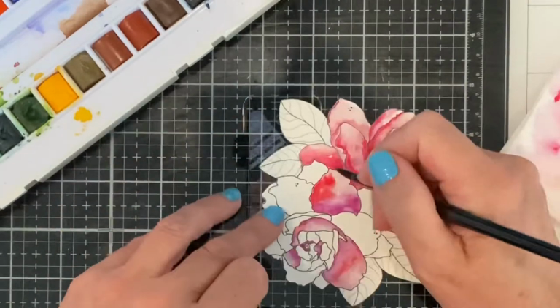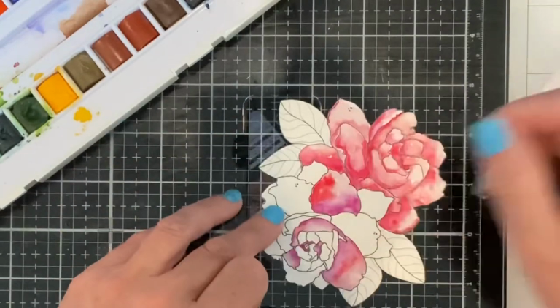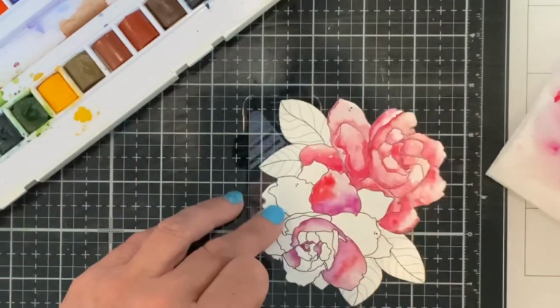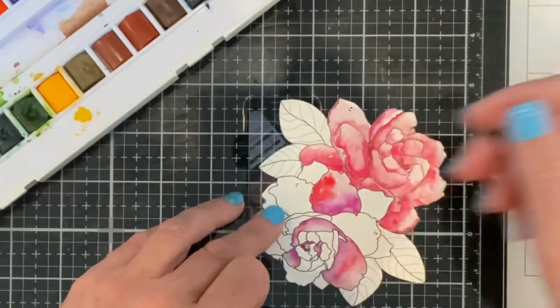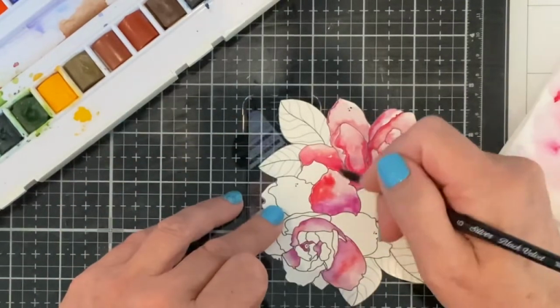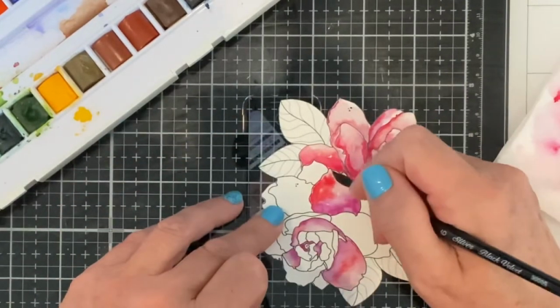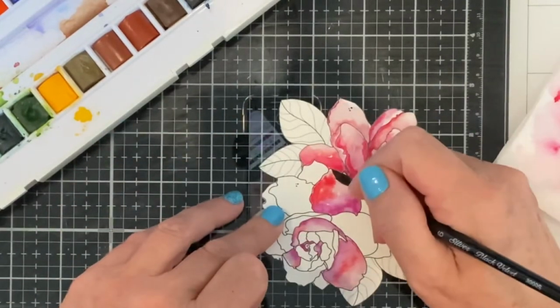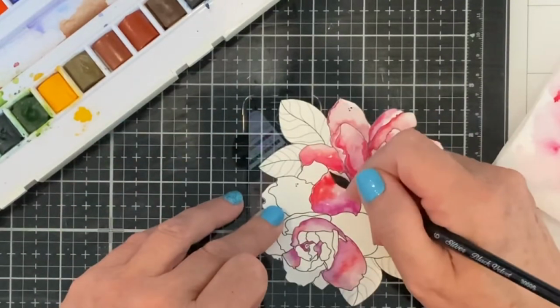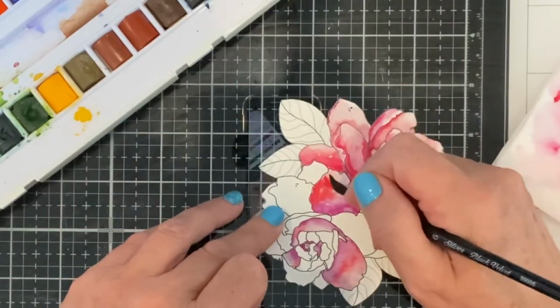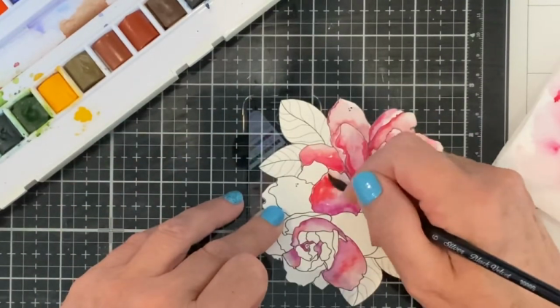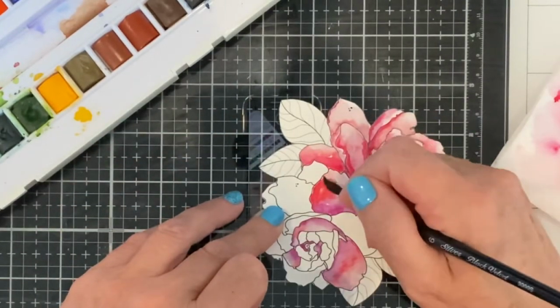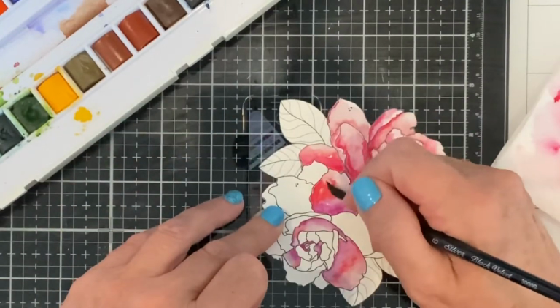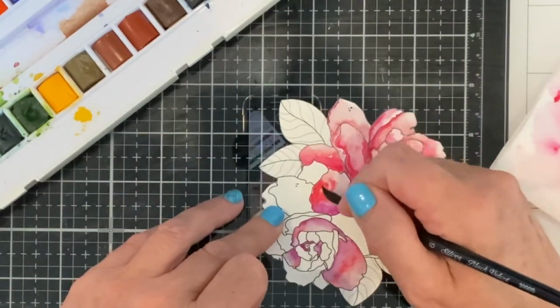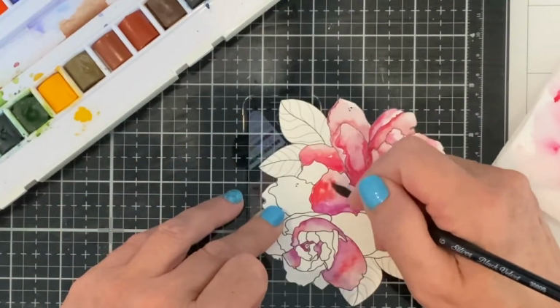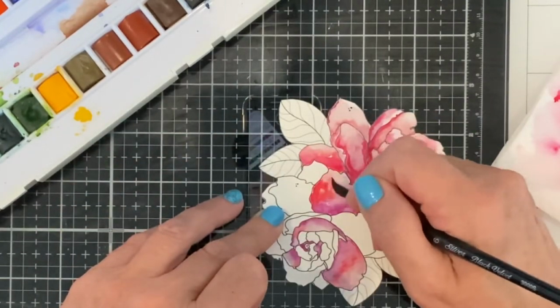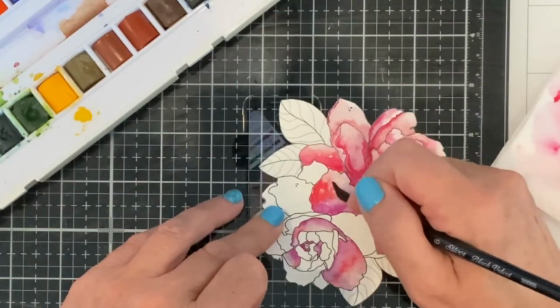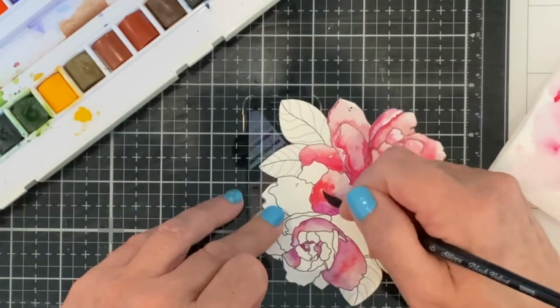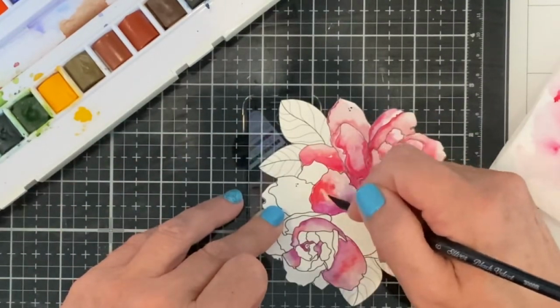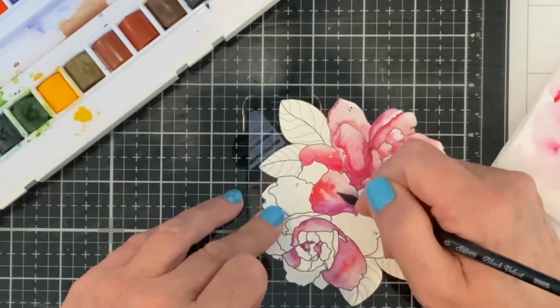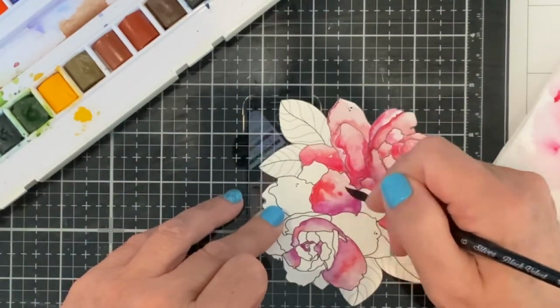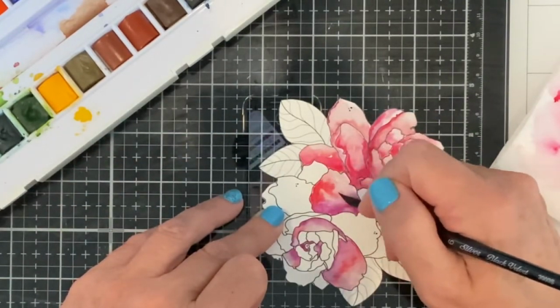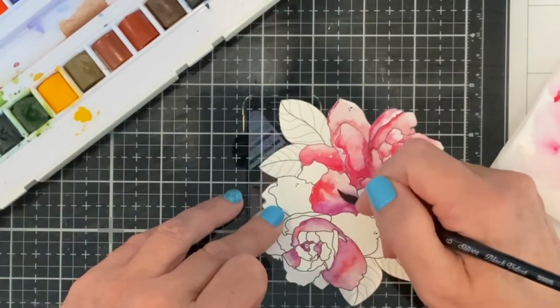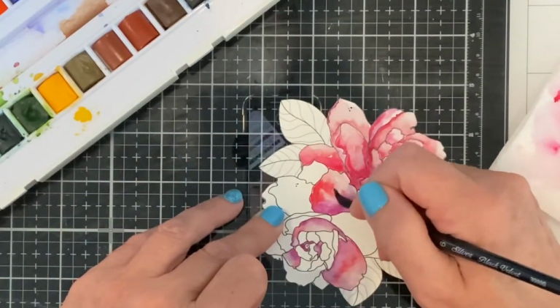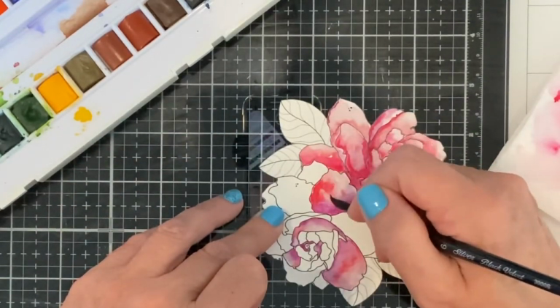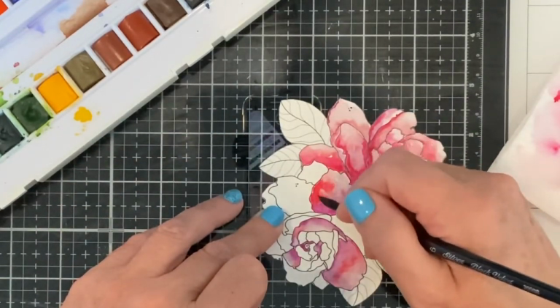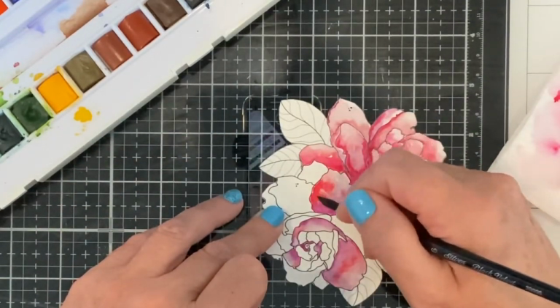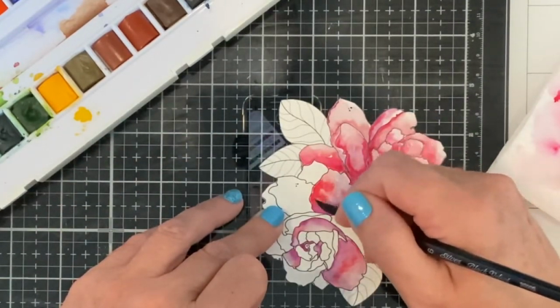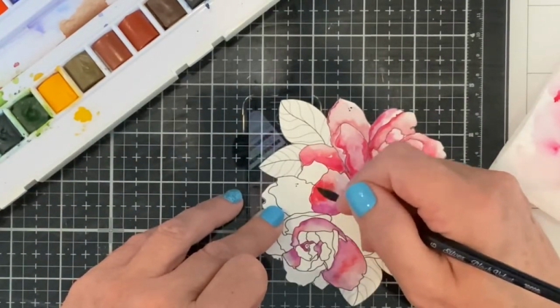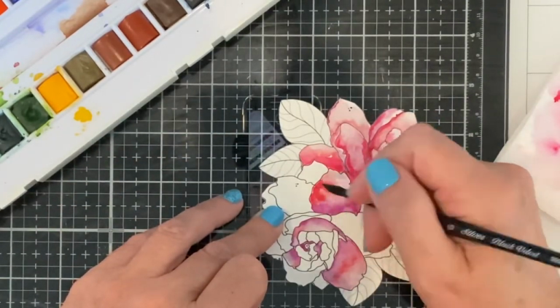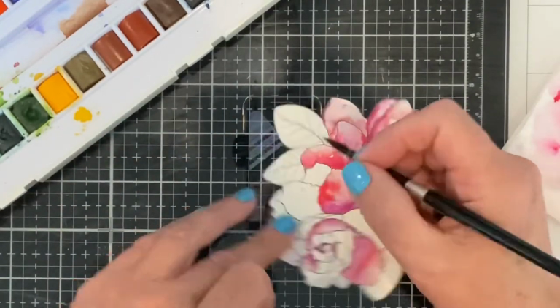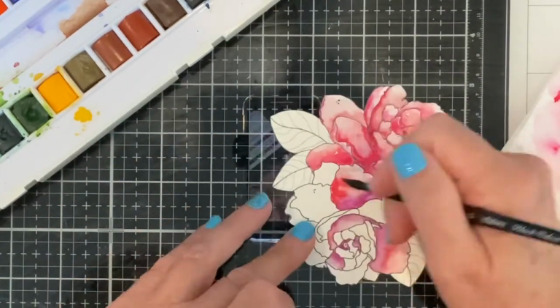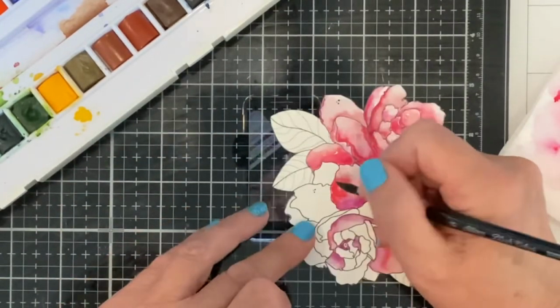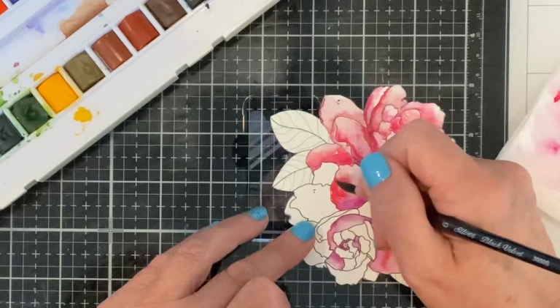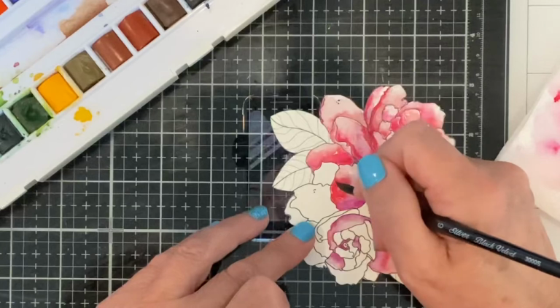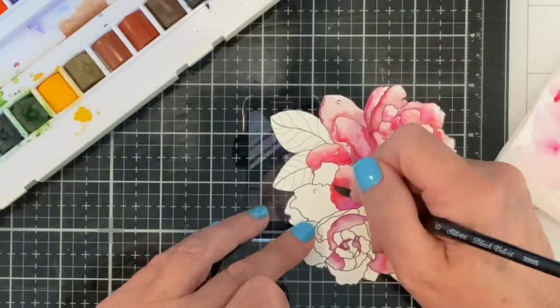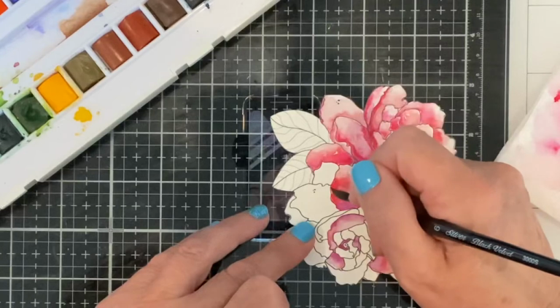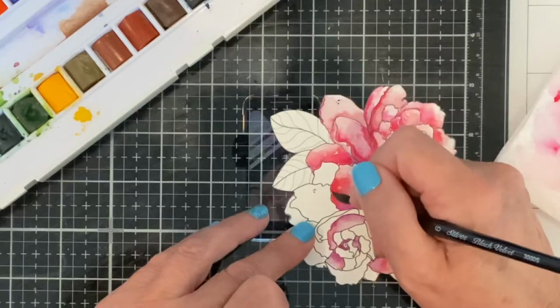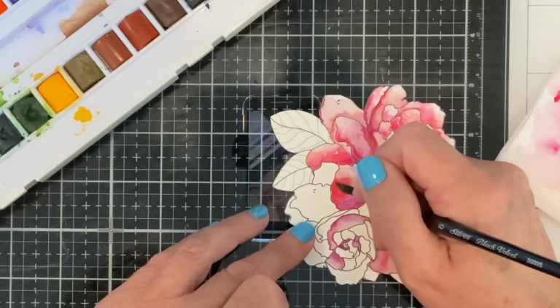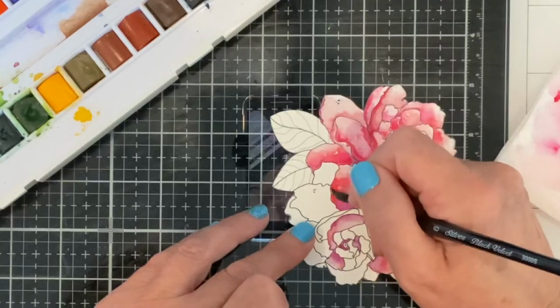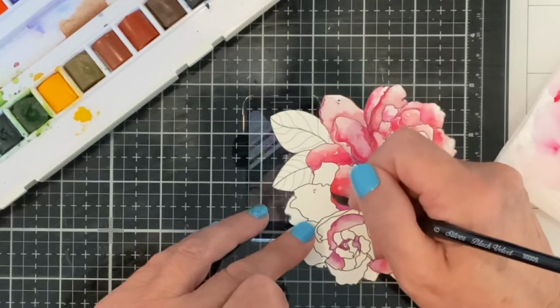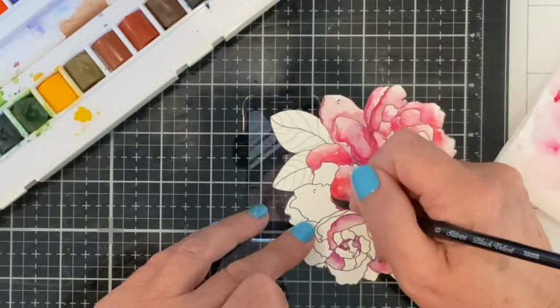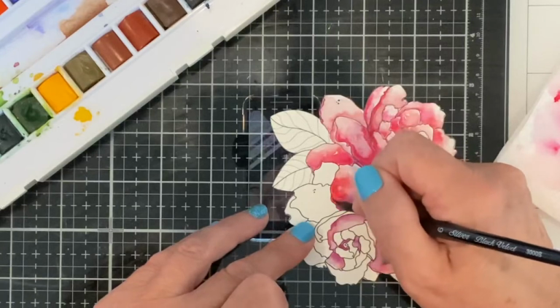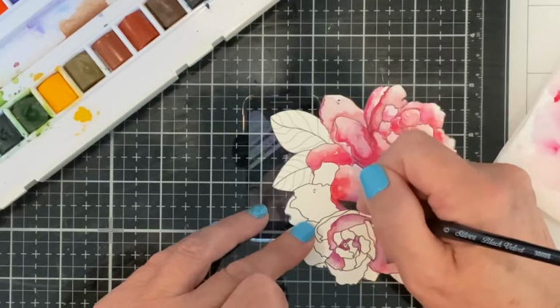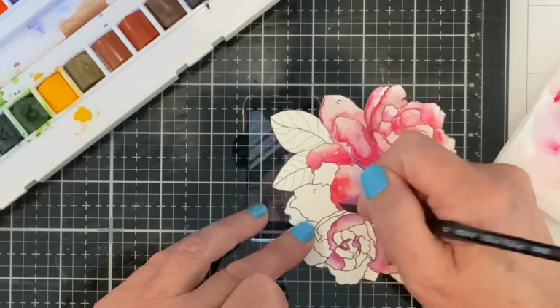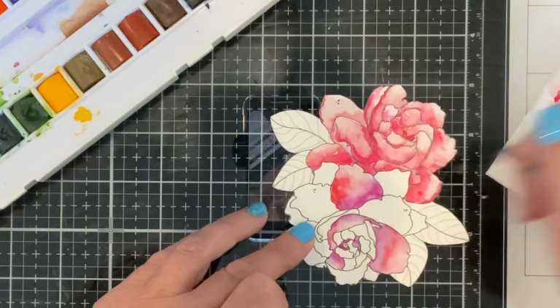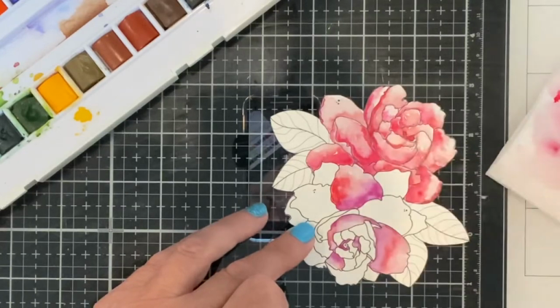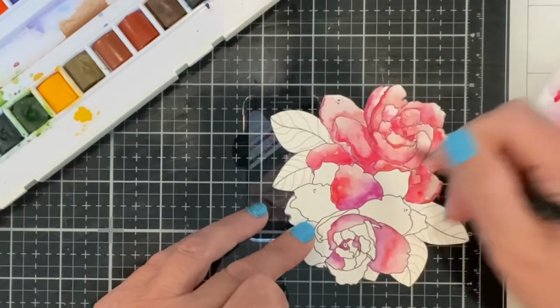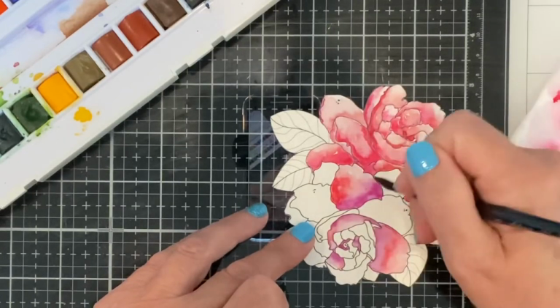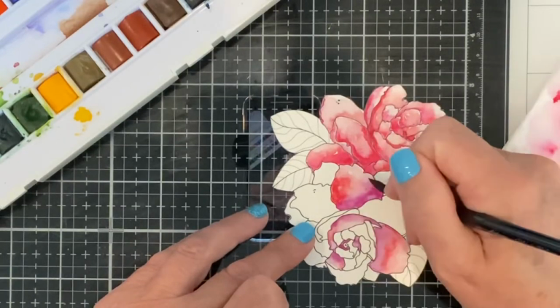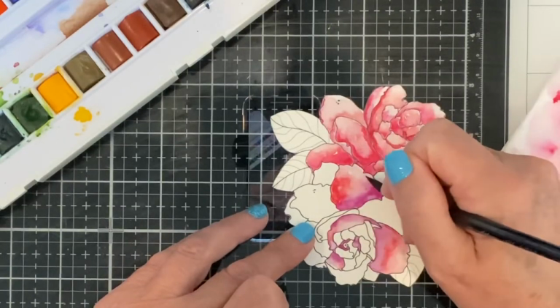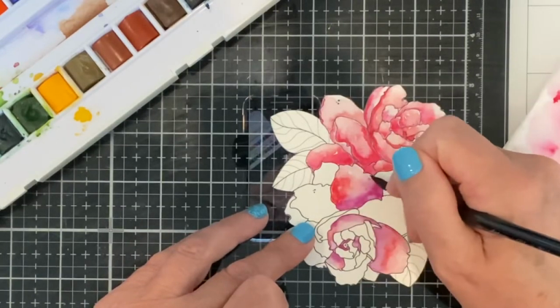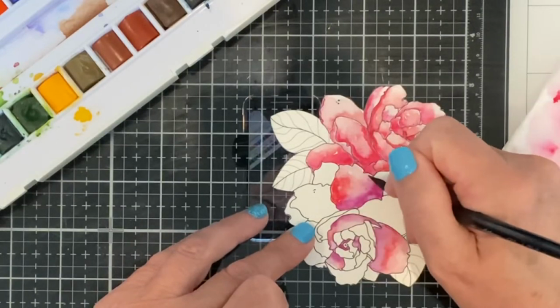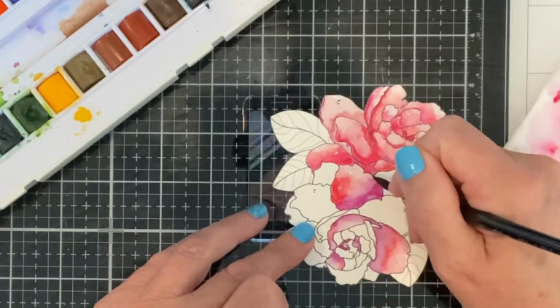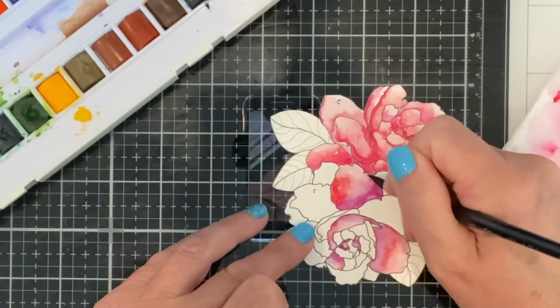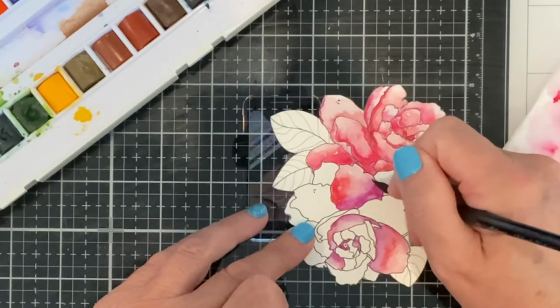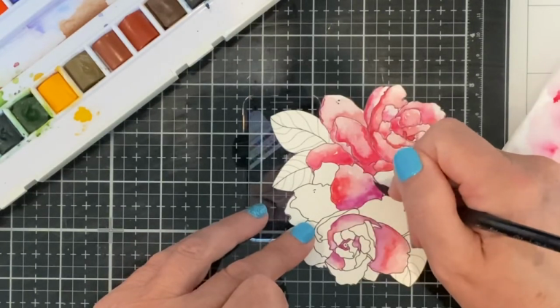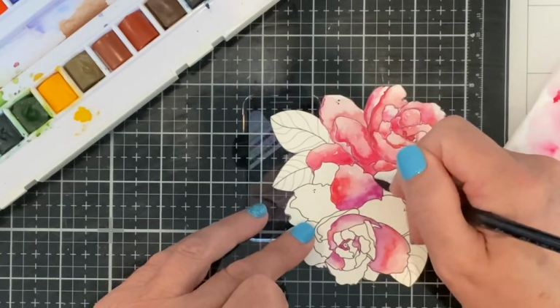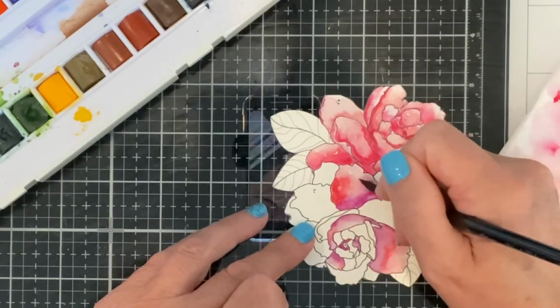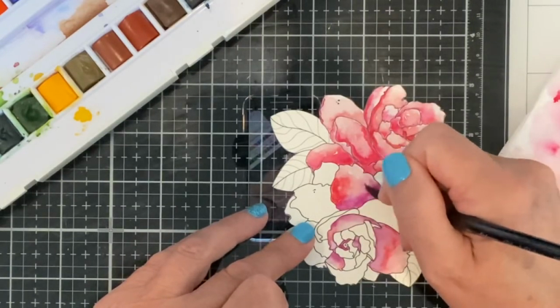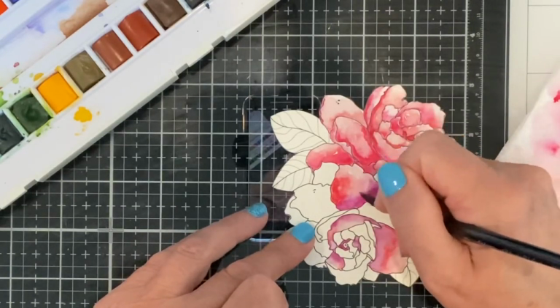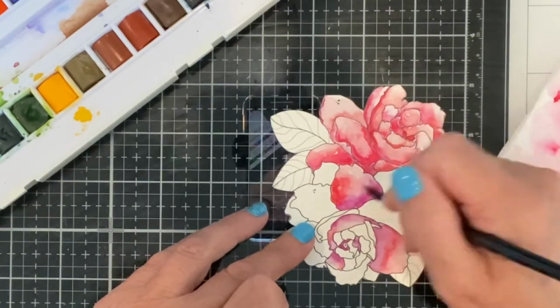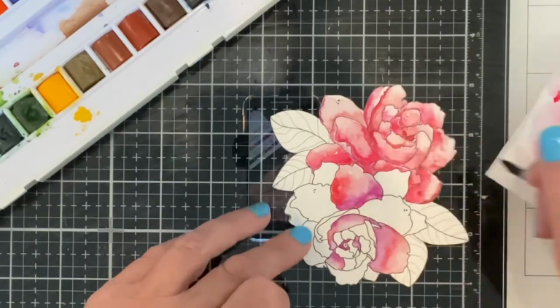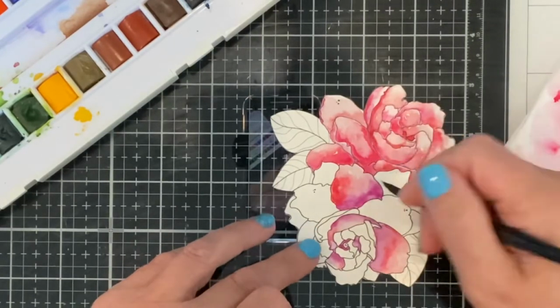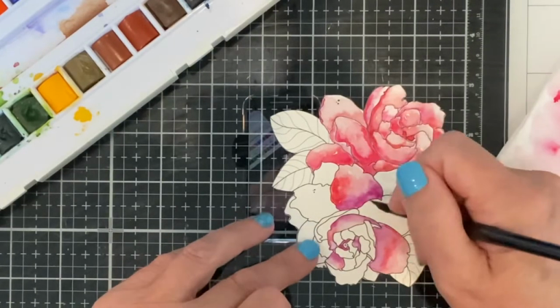If there is too much pigment in an area I can dab the moisture off my brush and pick it up.